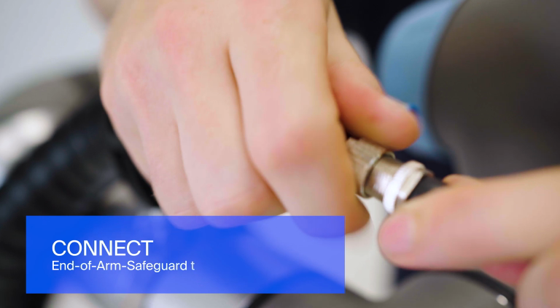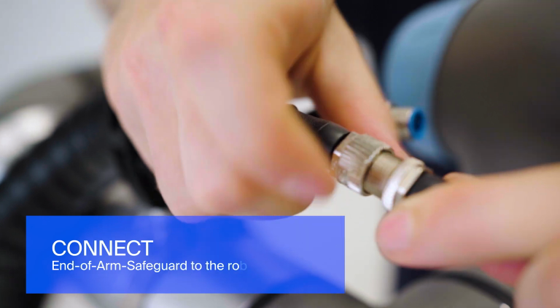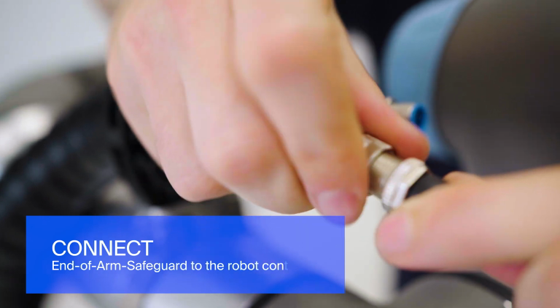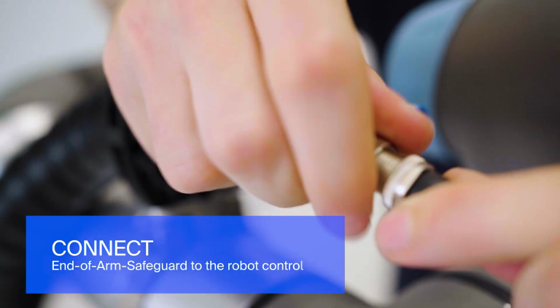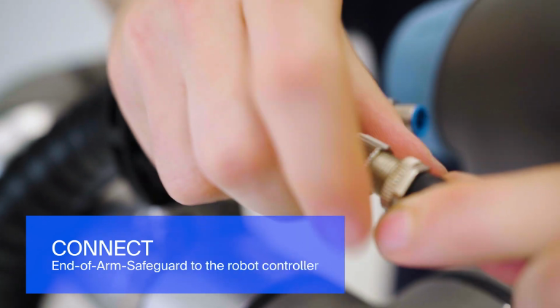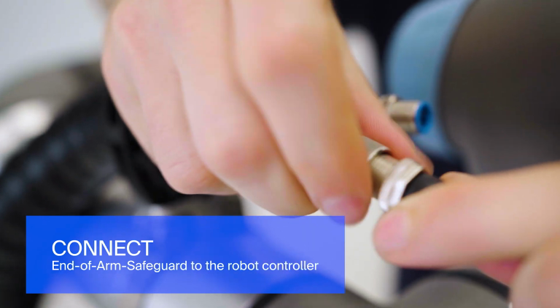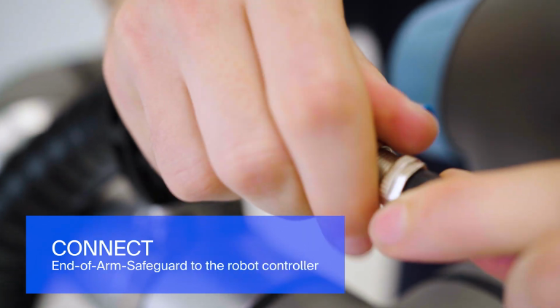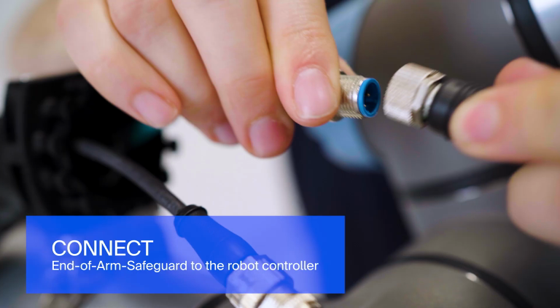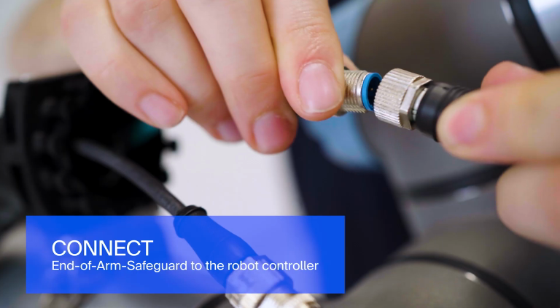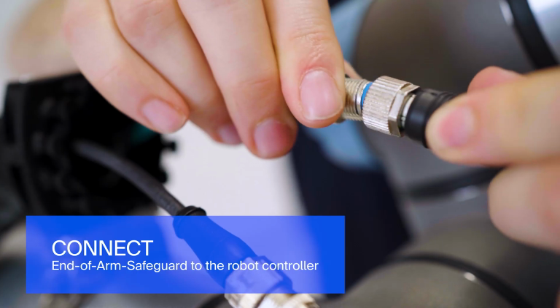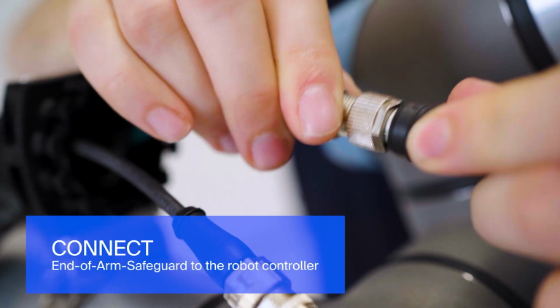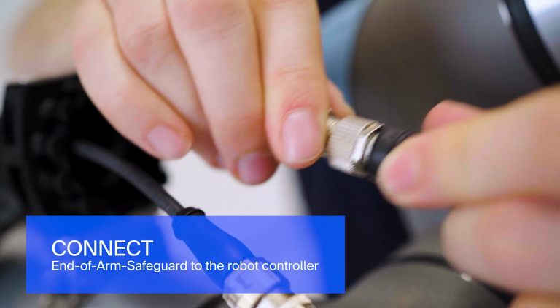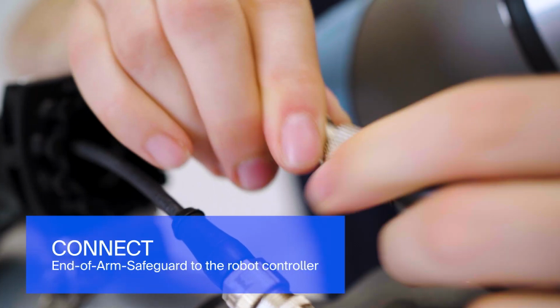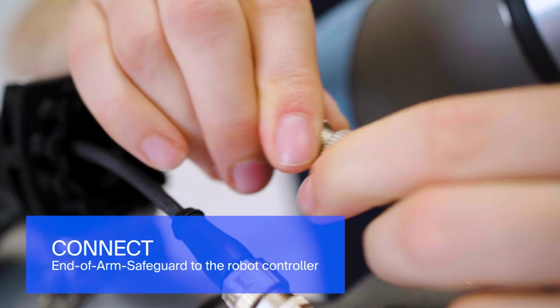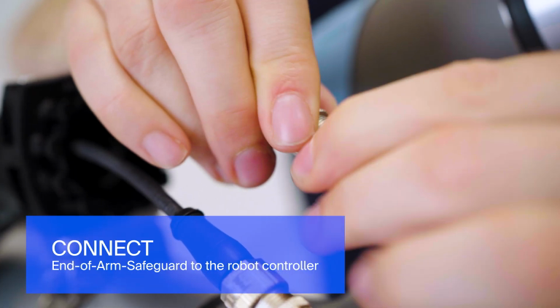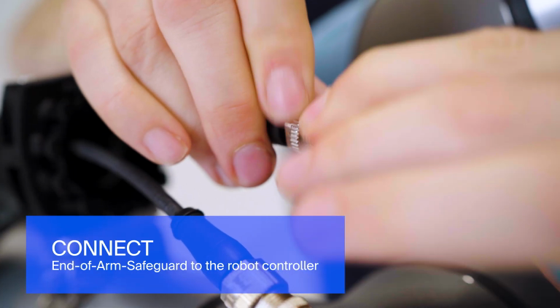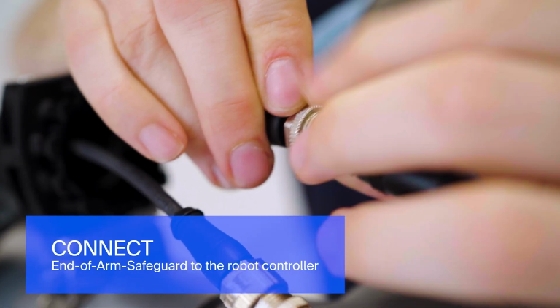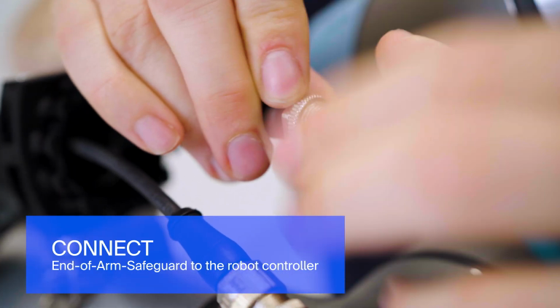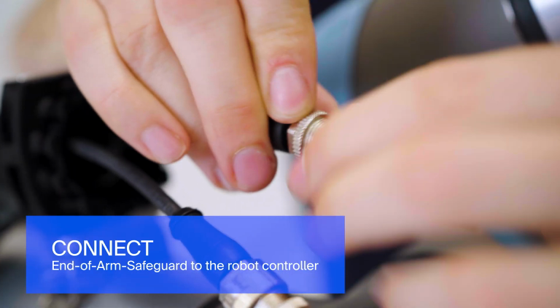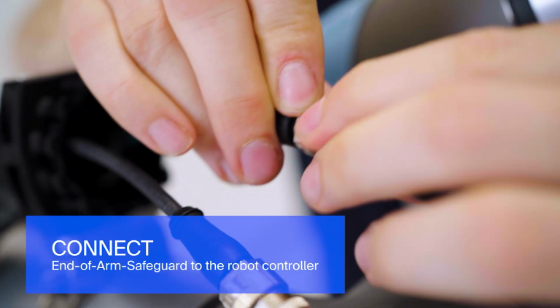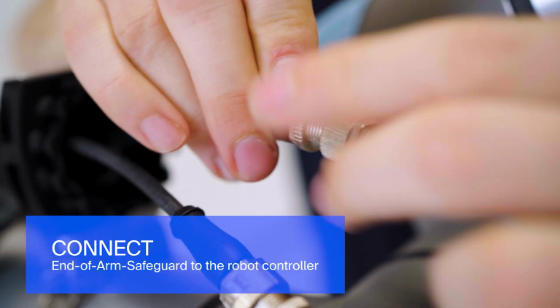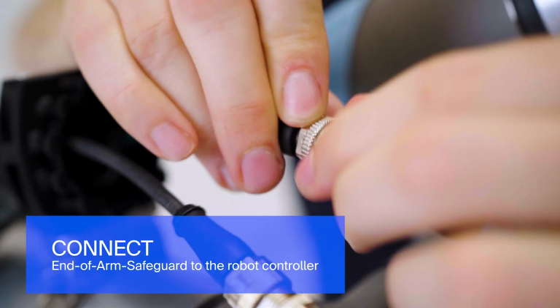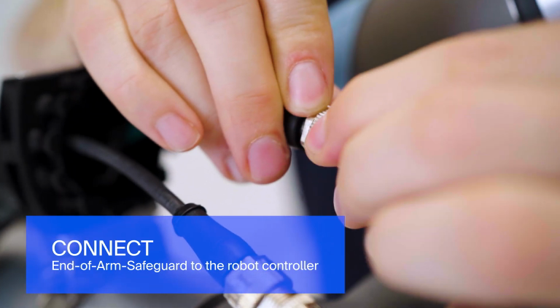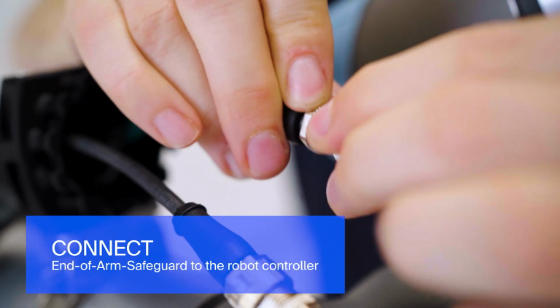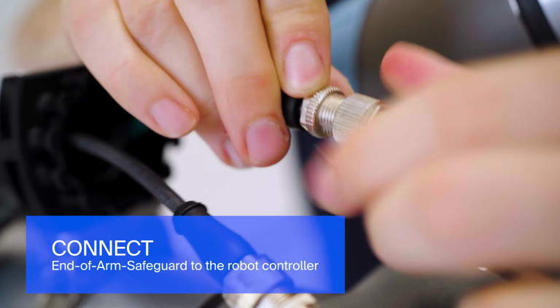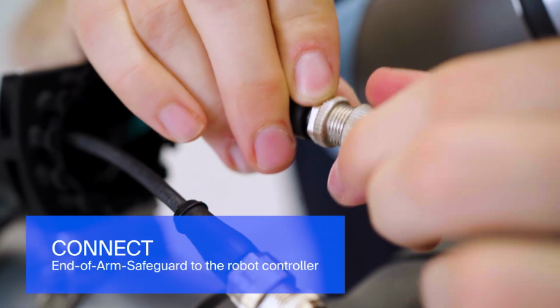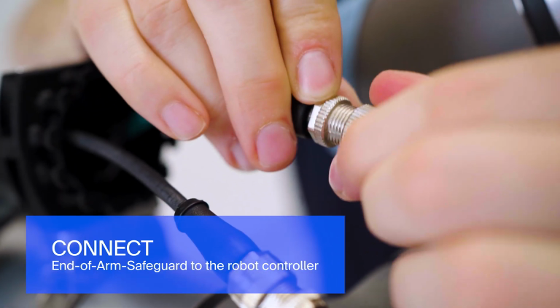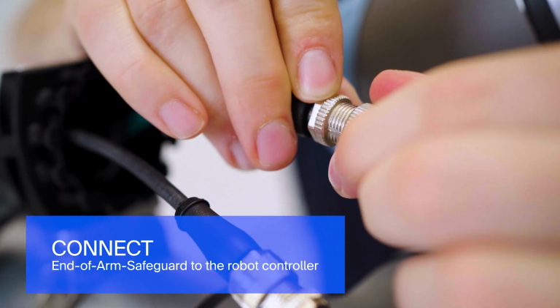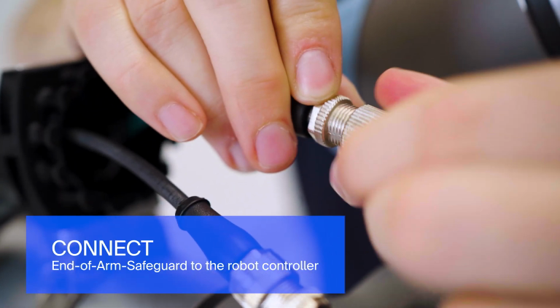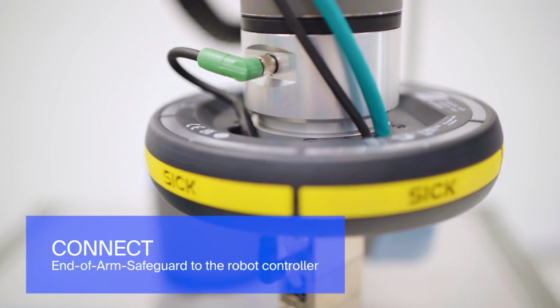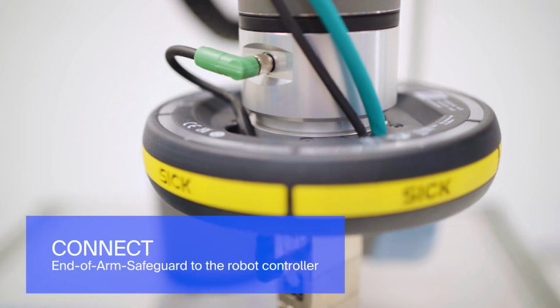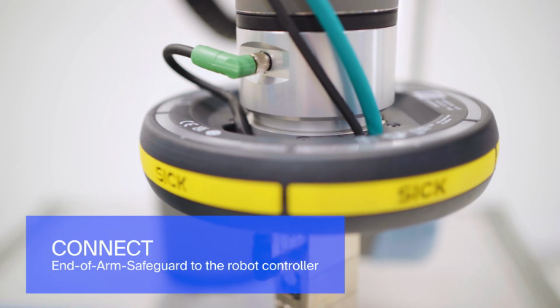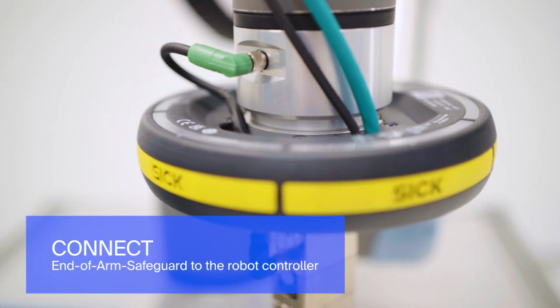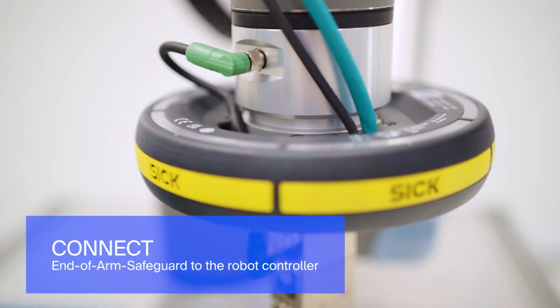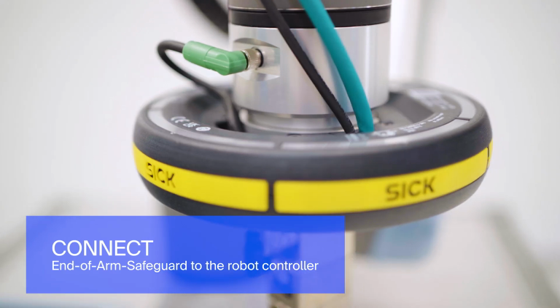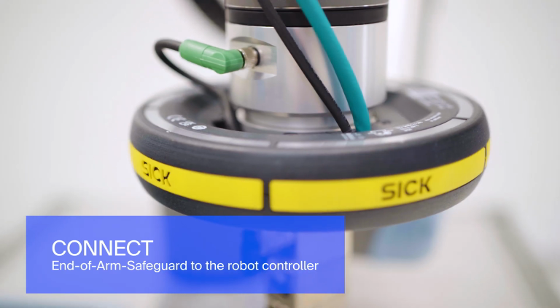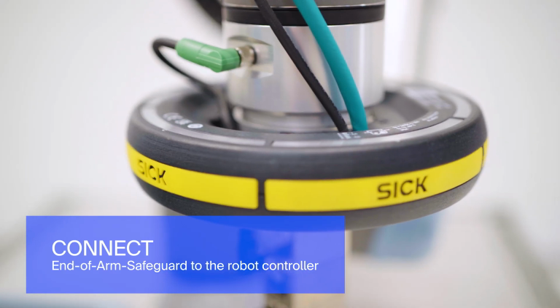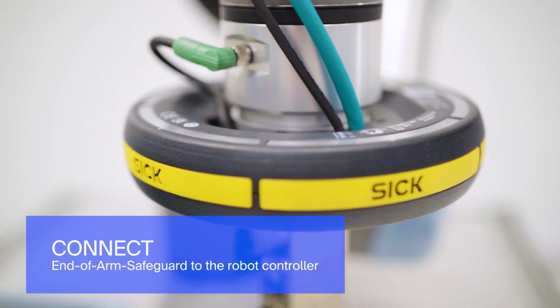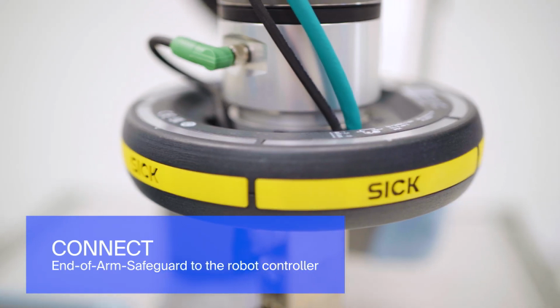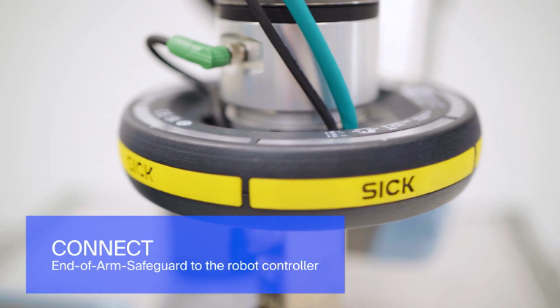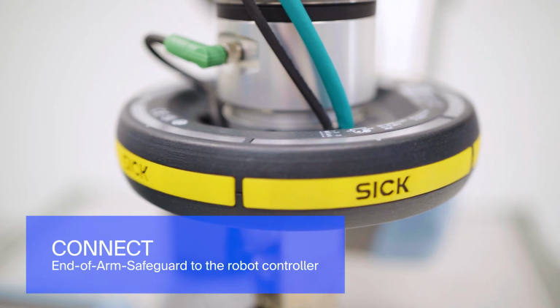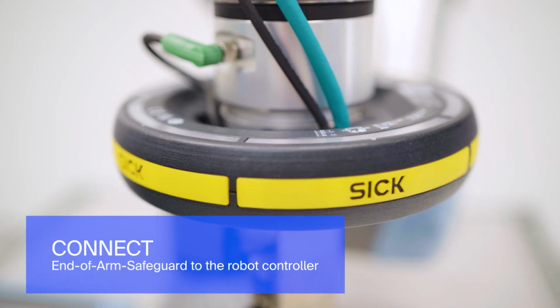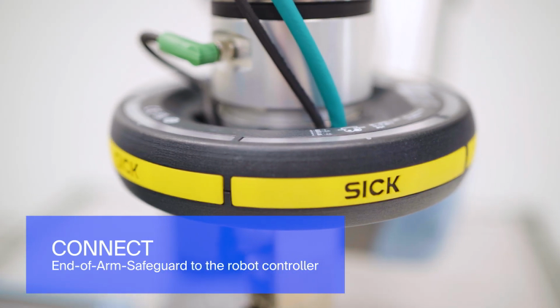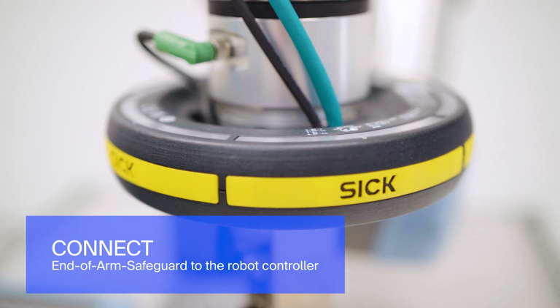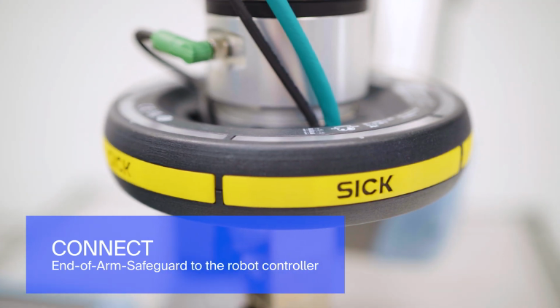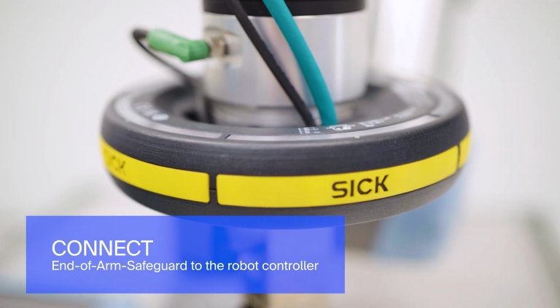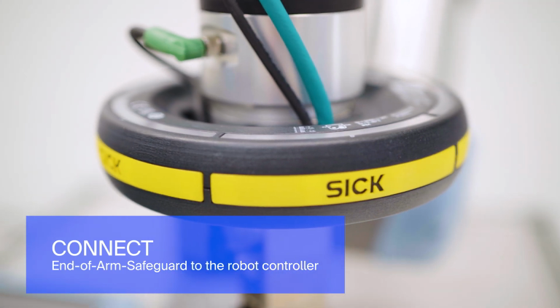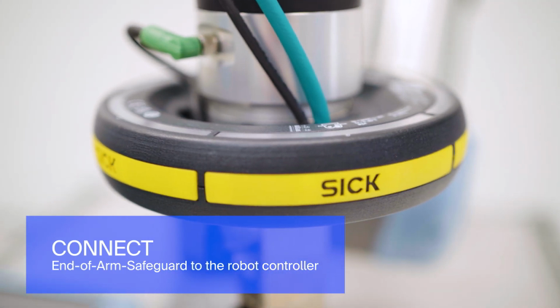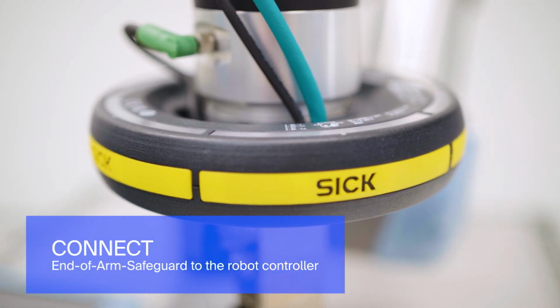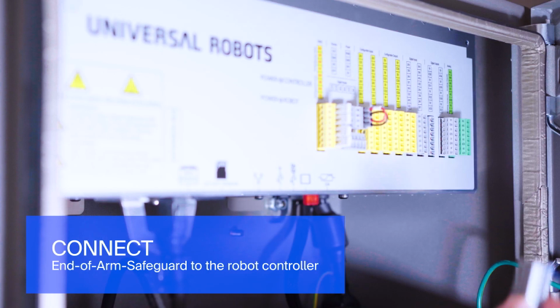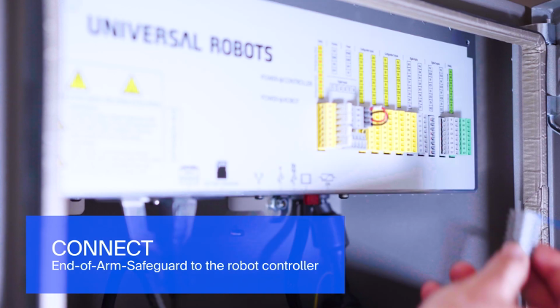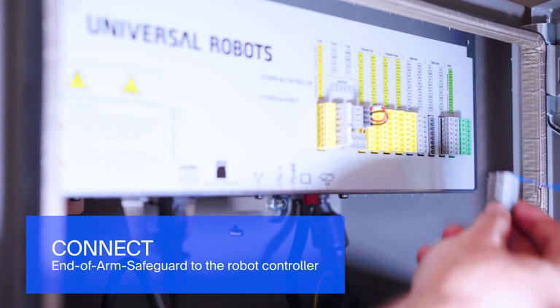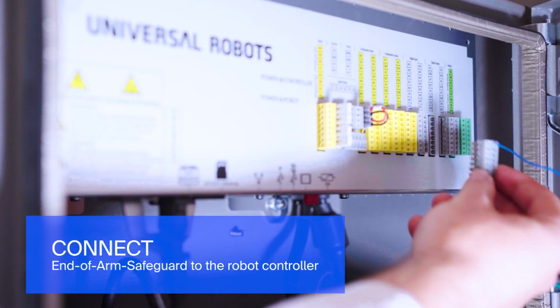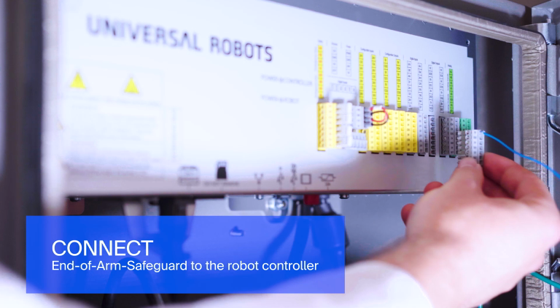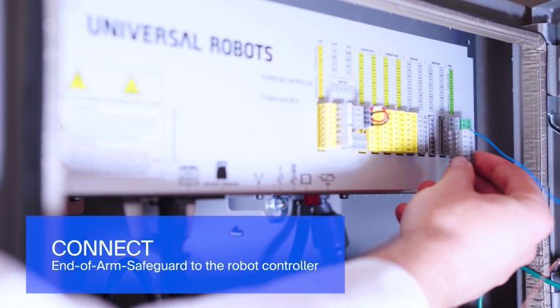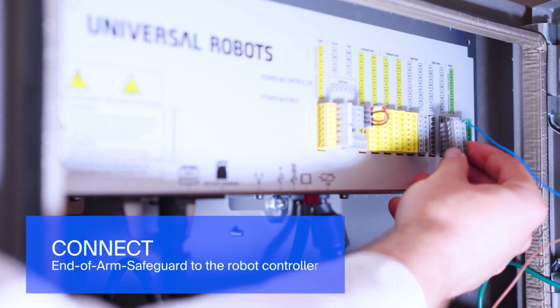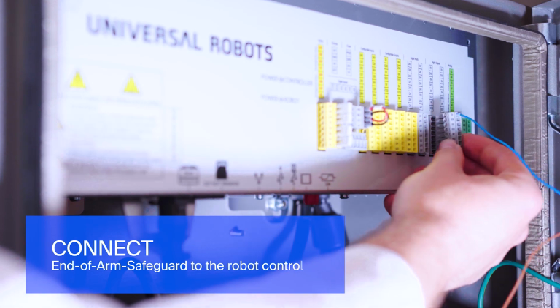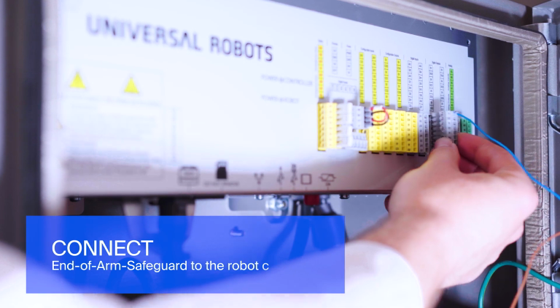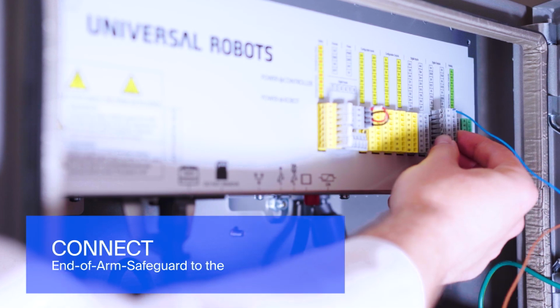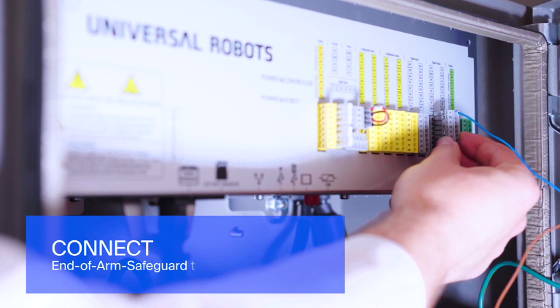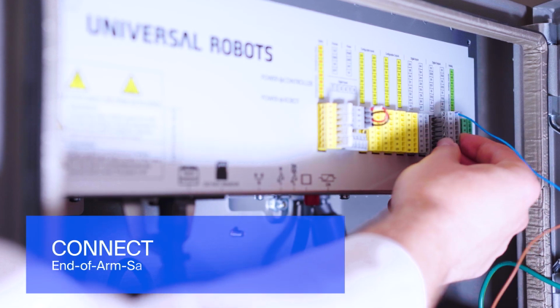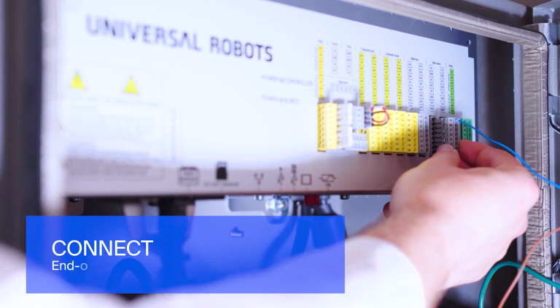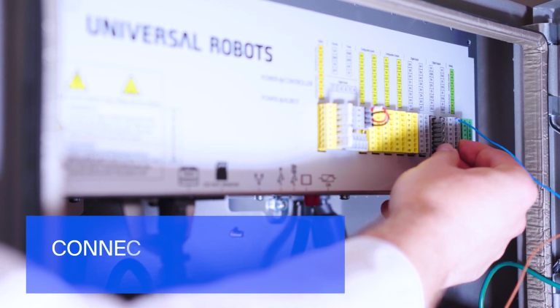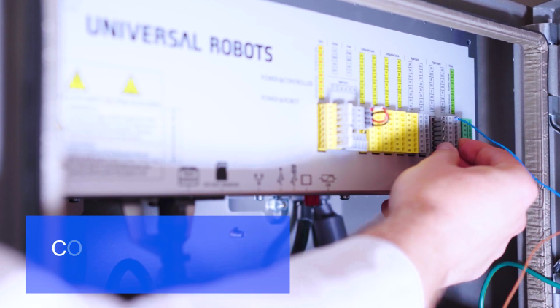Route the two connection cables for power supply and communication along the robot arm and directly connect them to the robot controller.